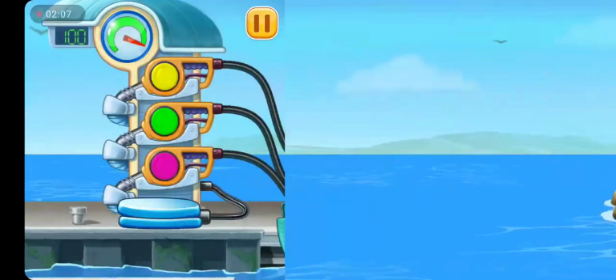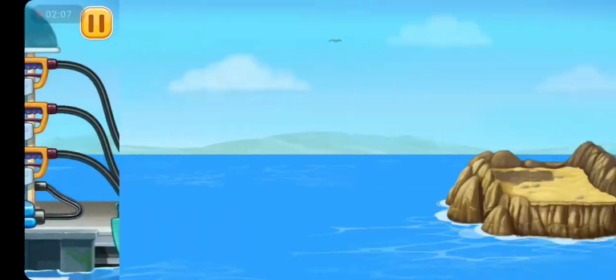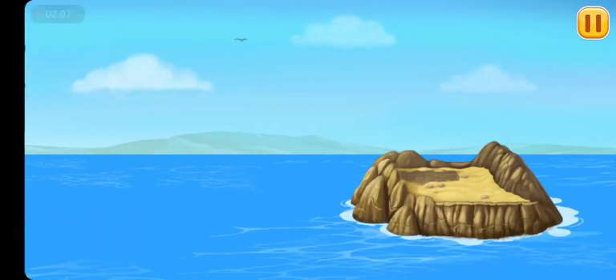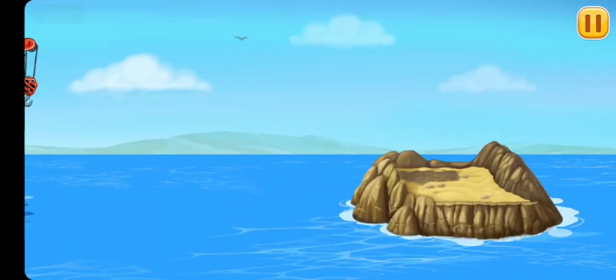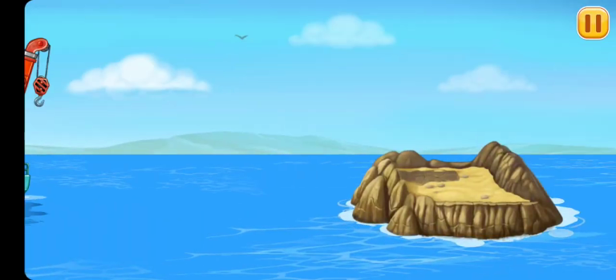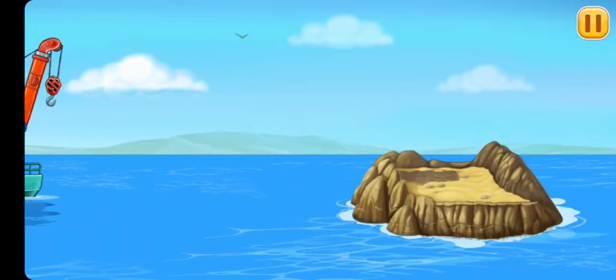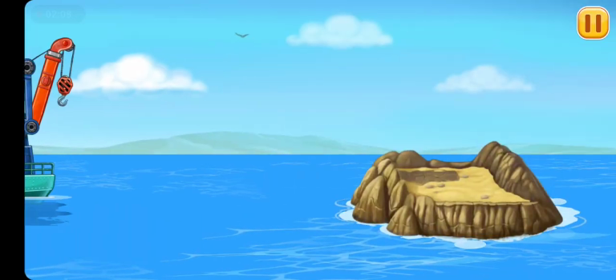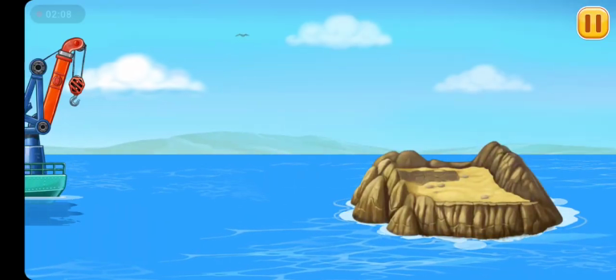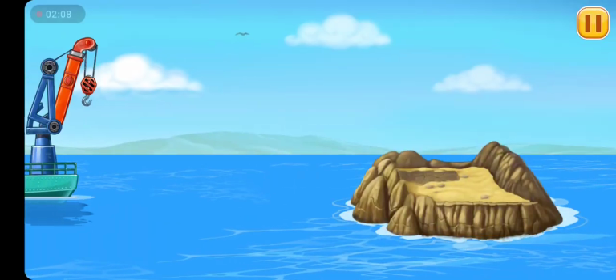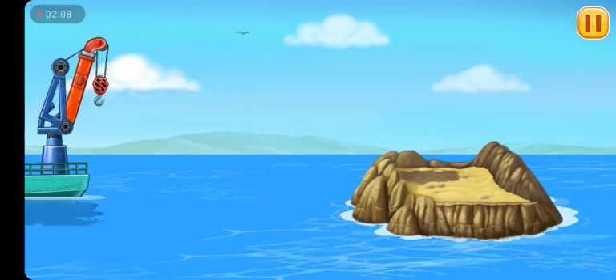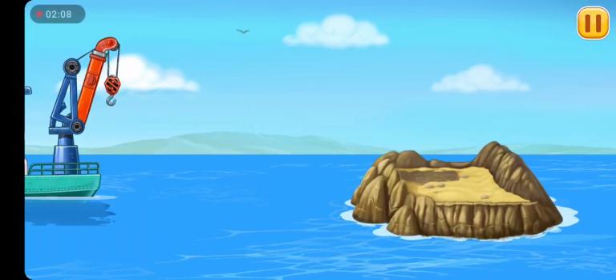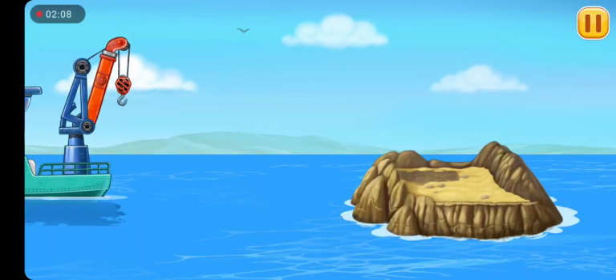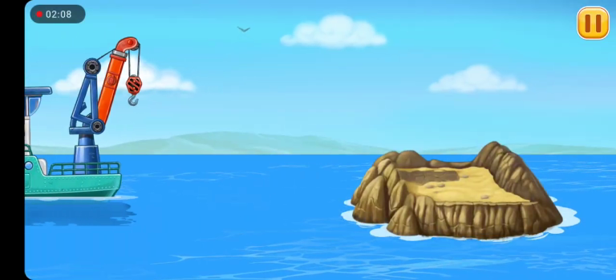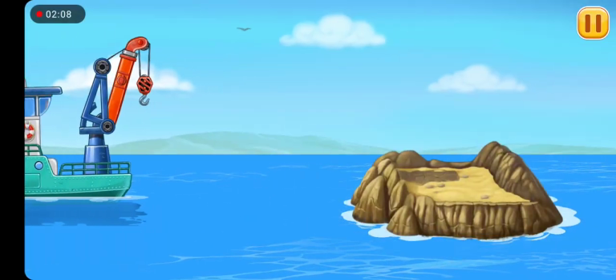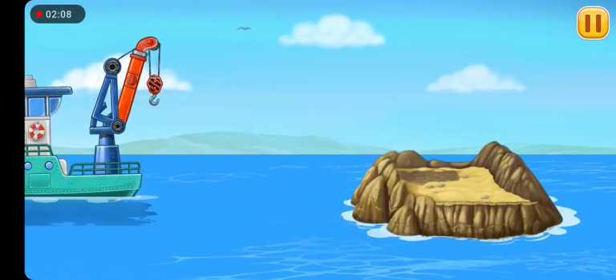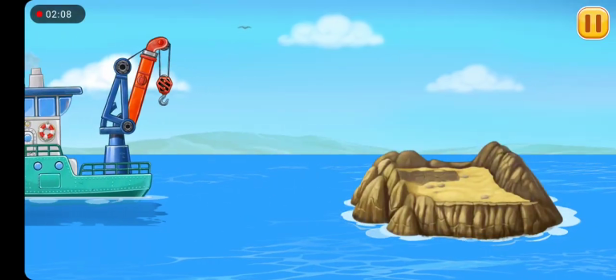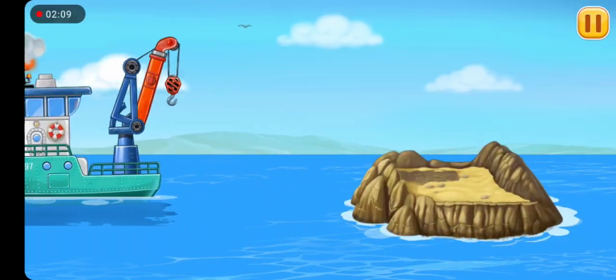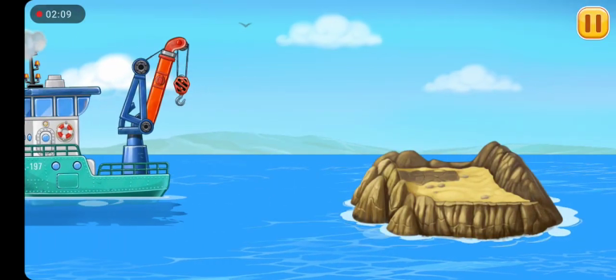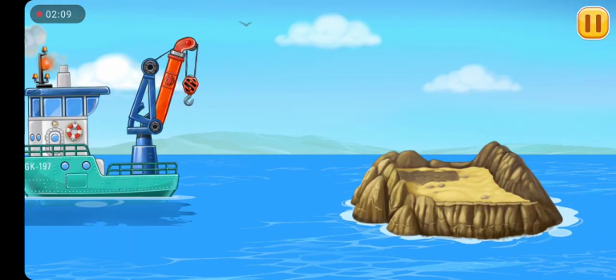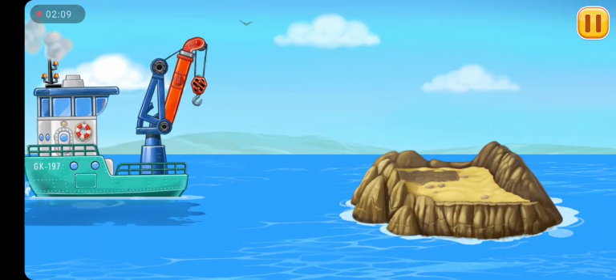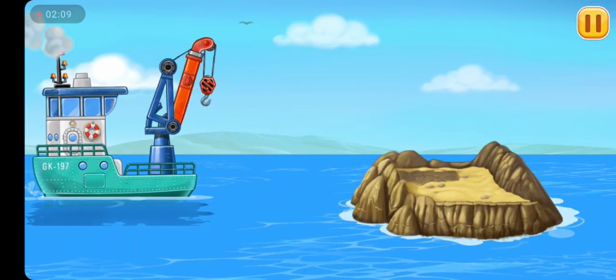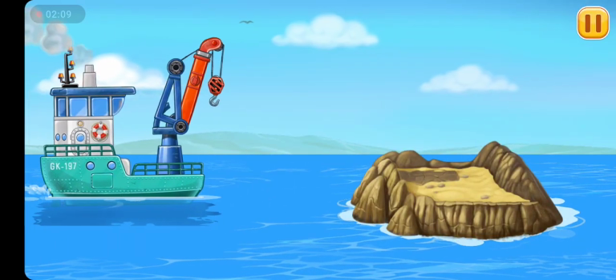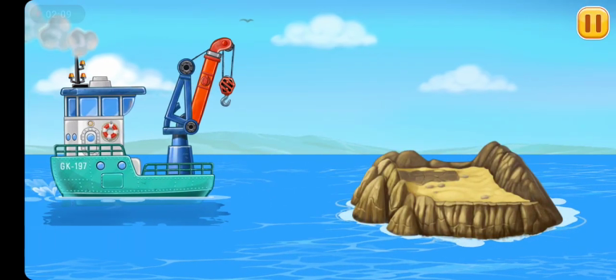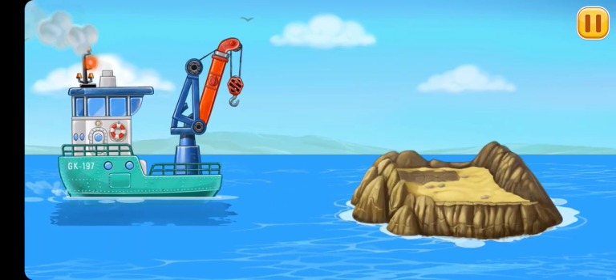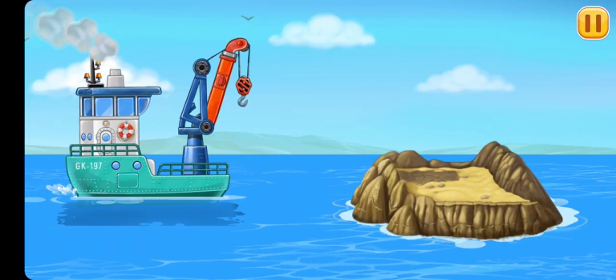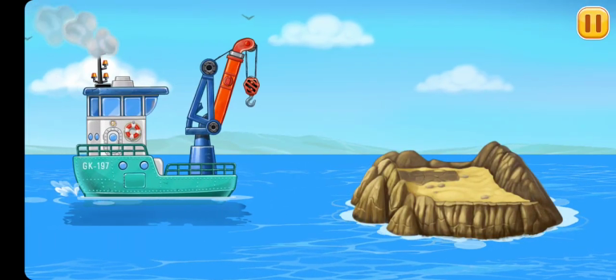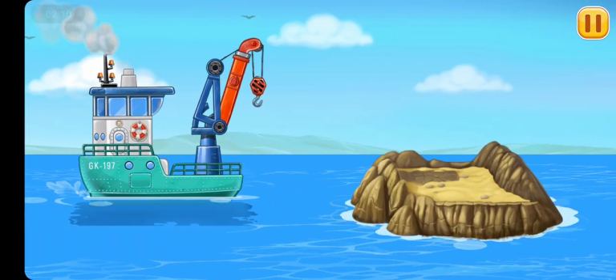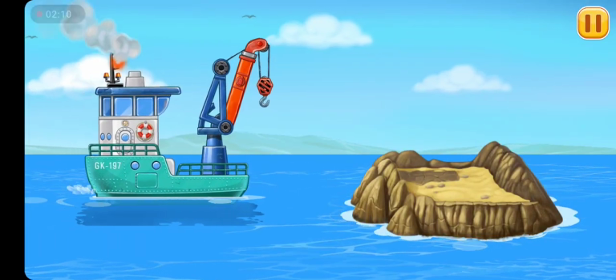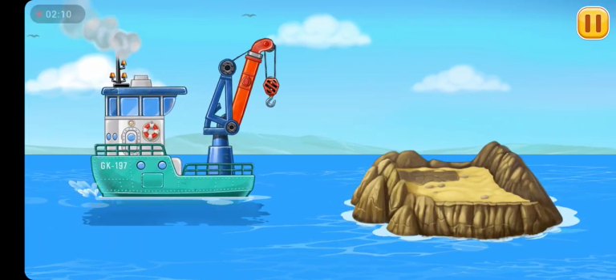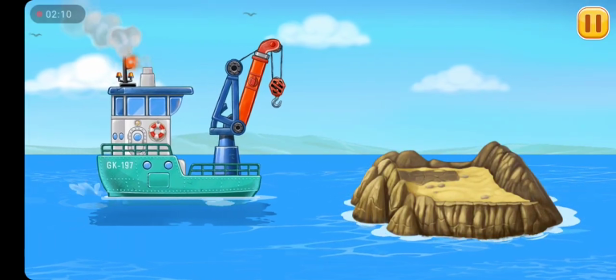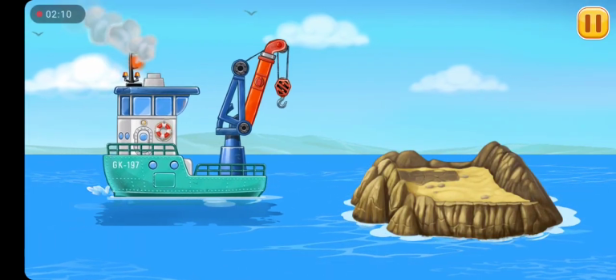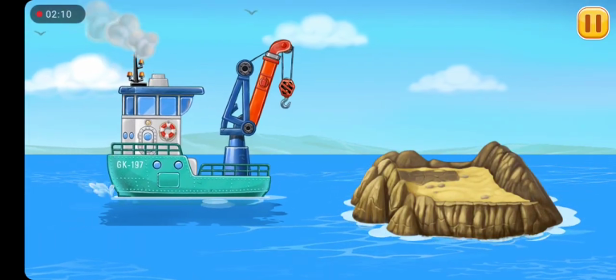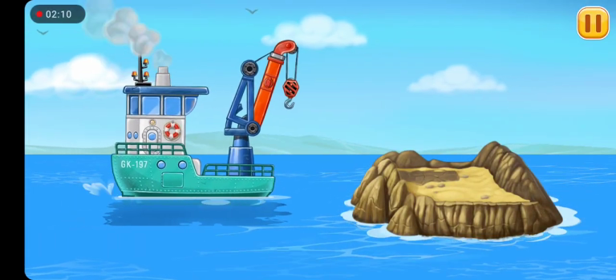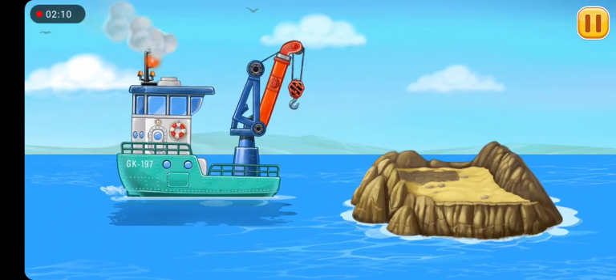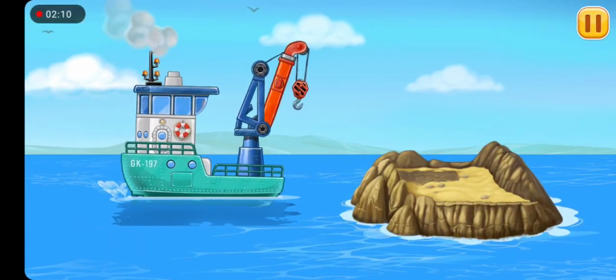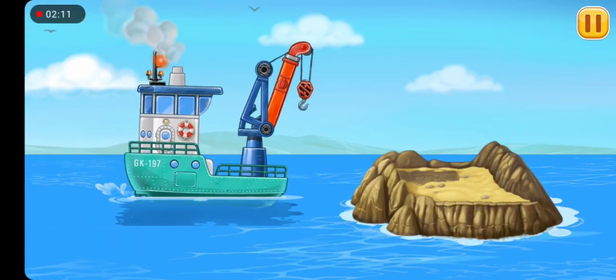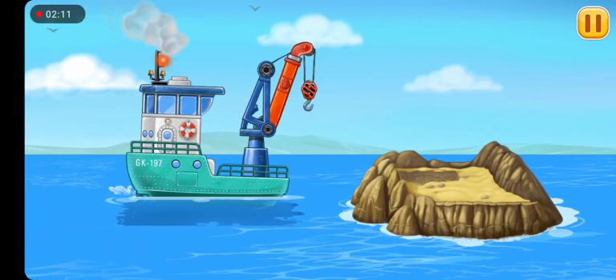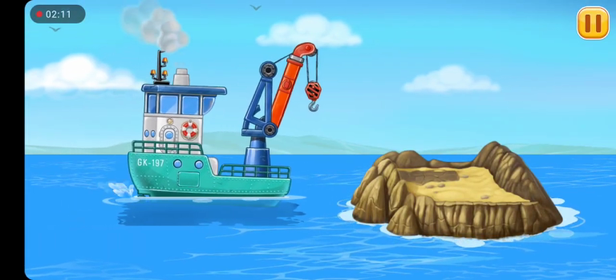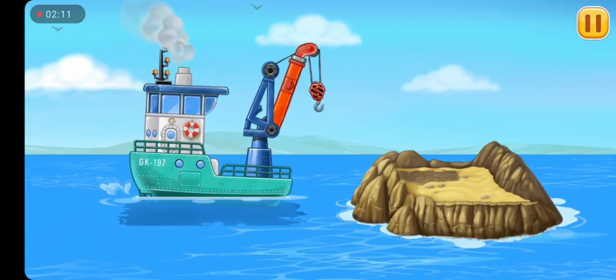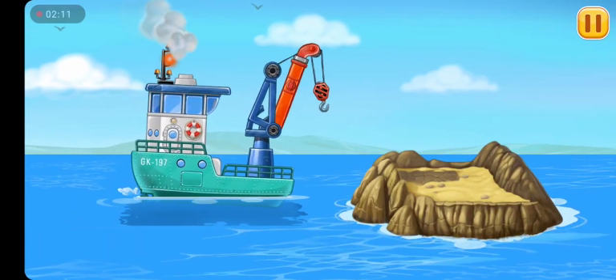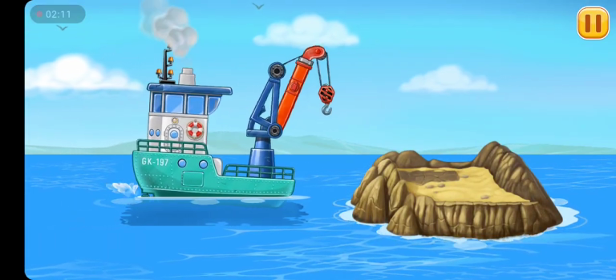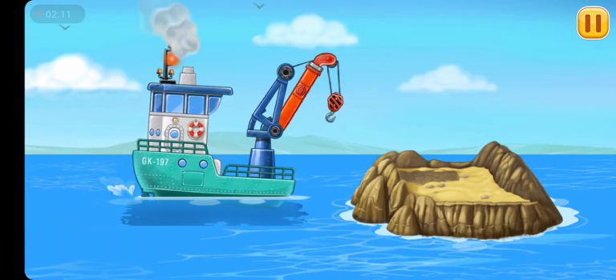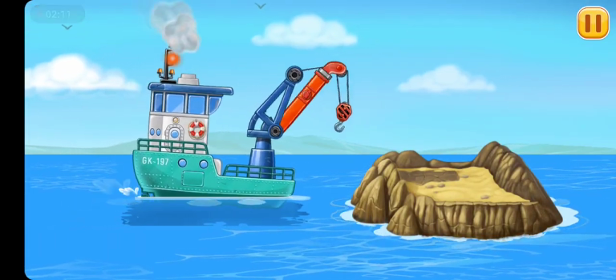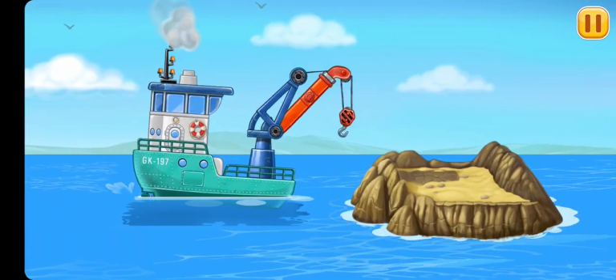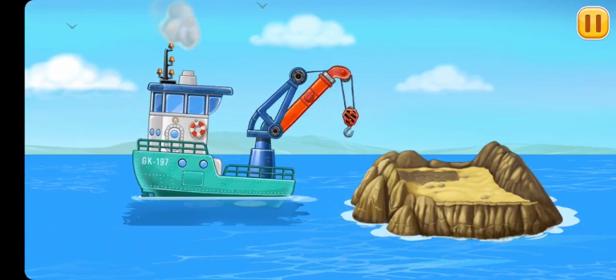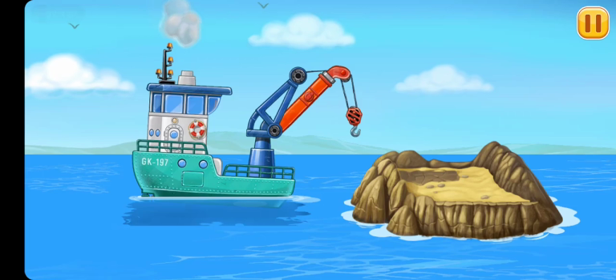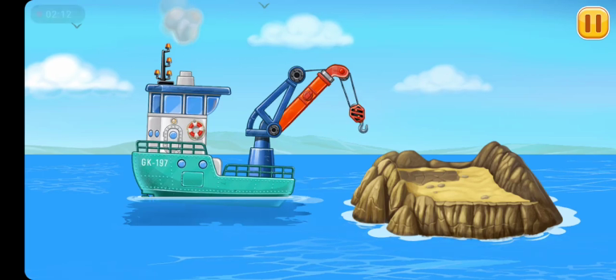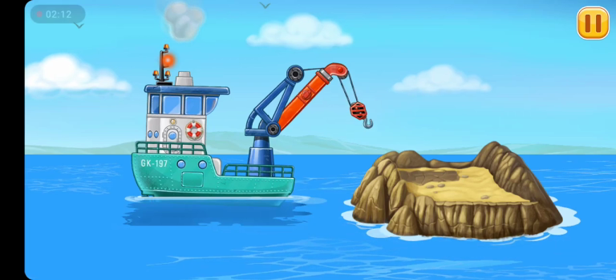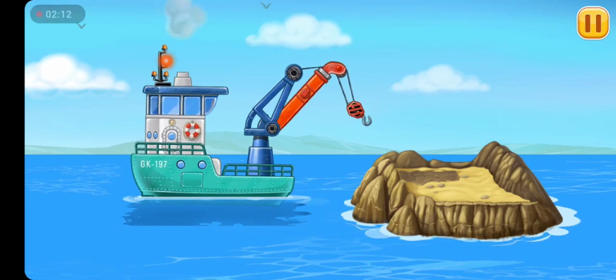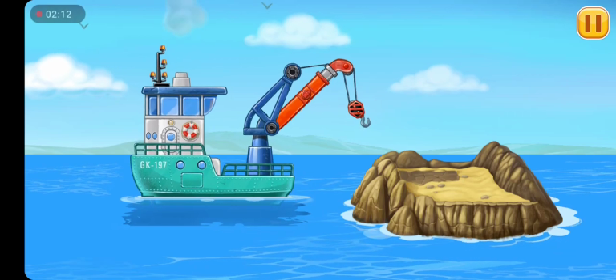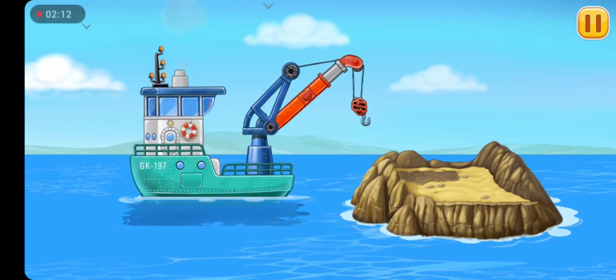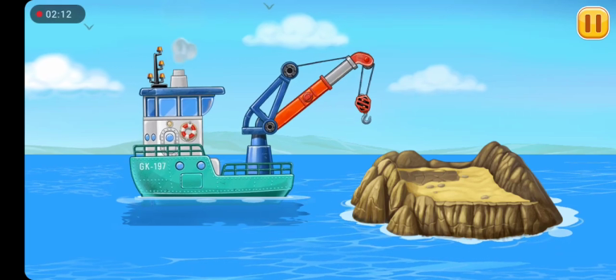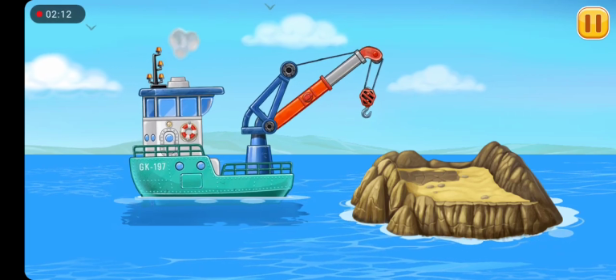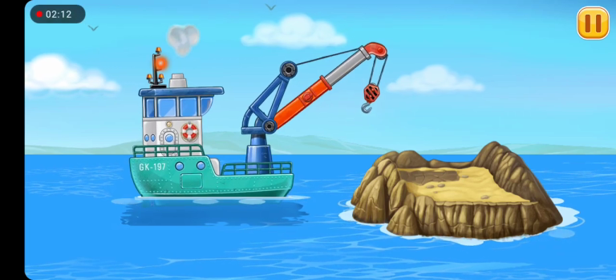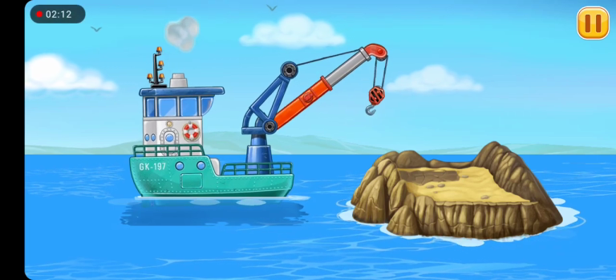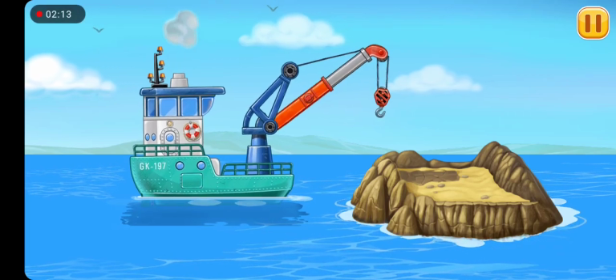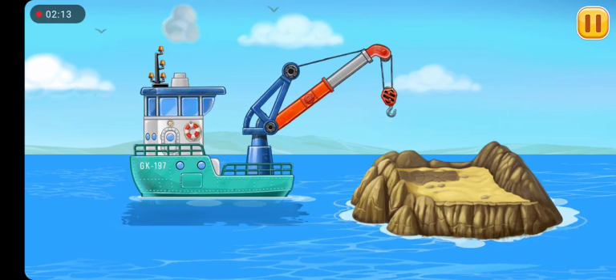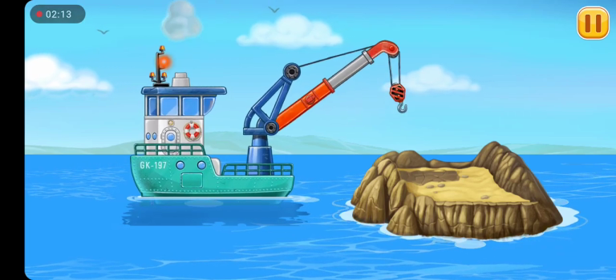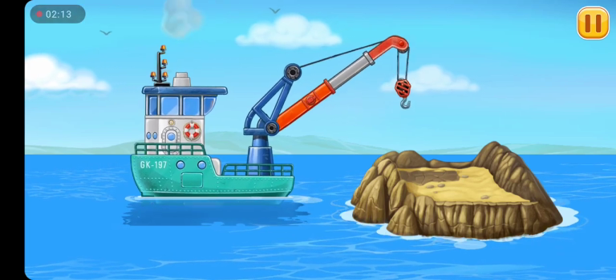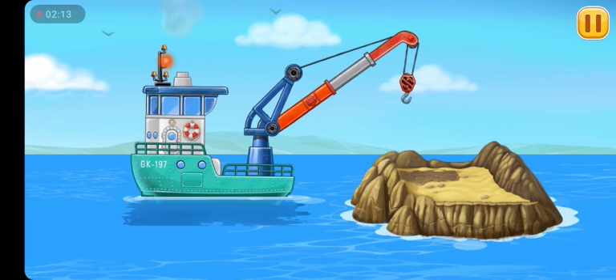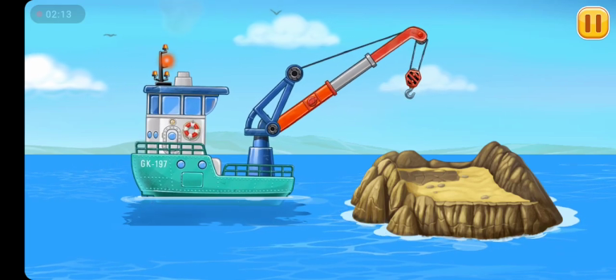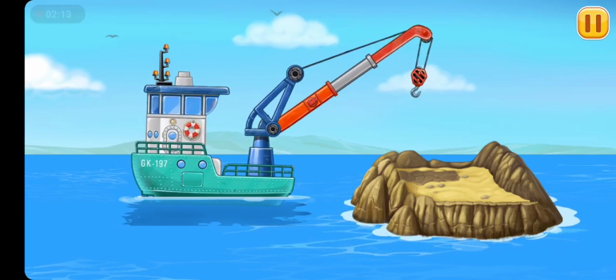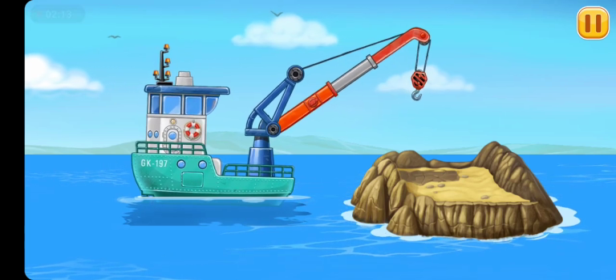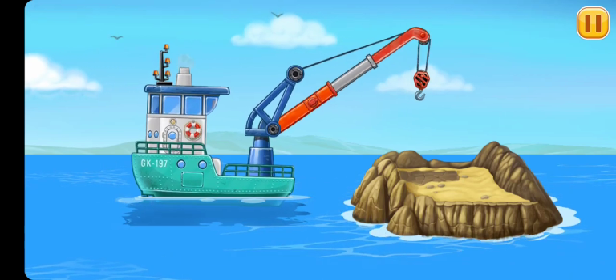Let's build the lighthouse base. One, two, three, four. Let's build the lighthouse base.